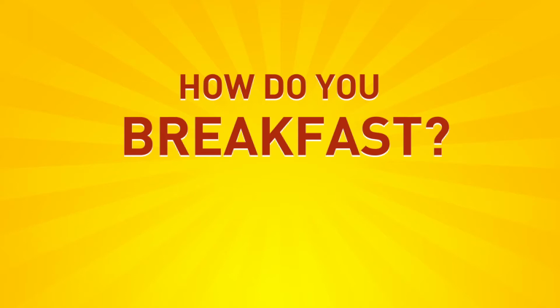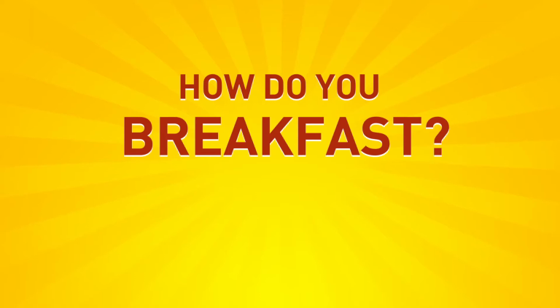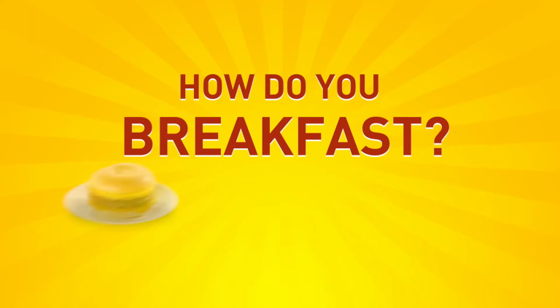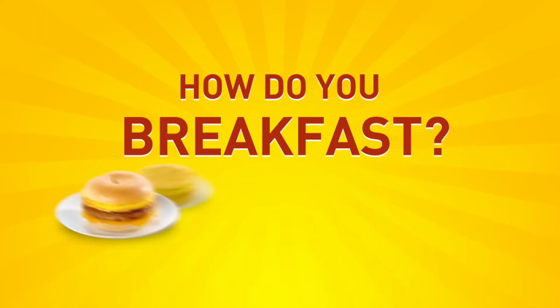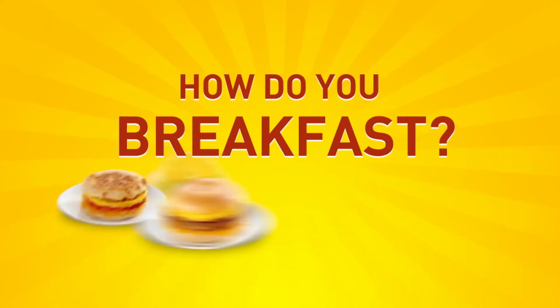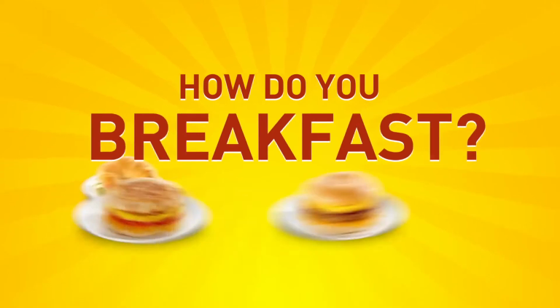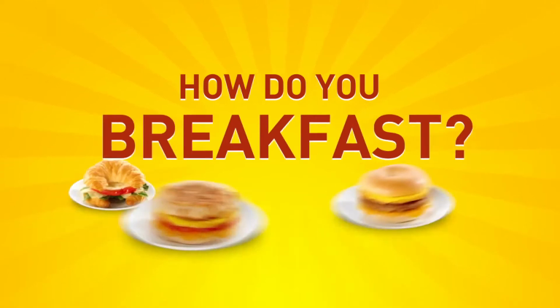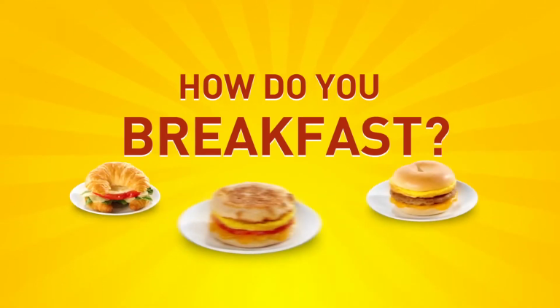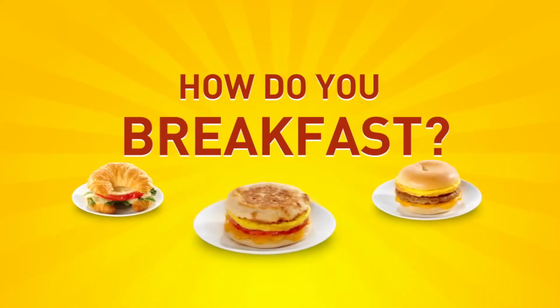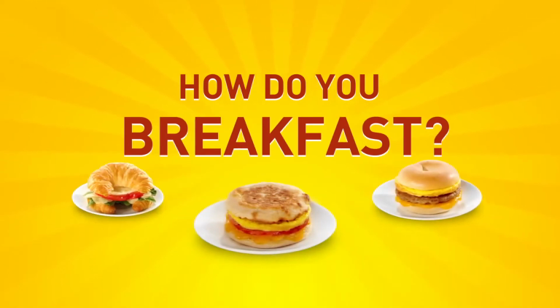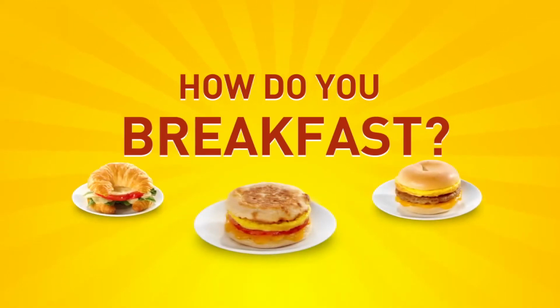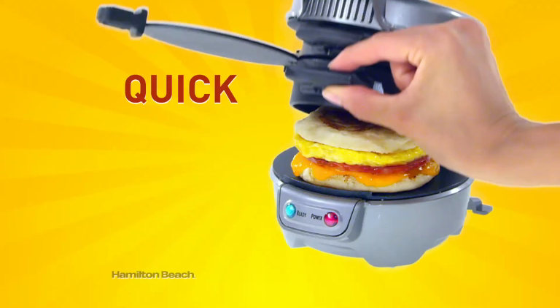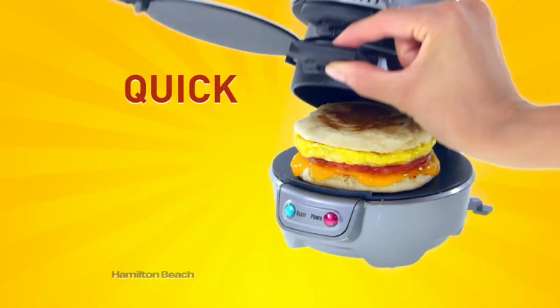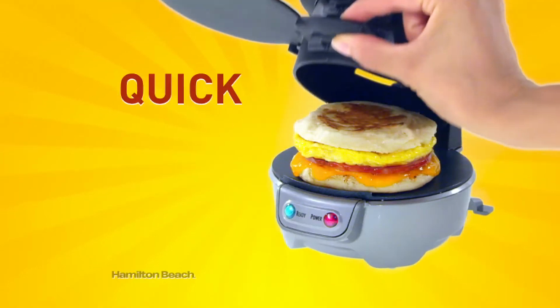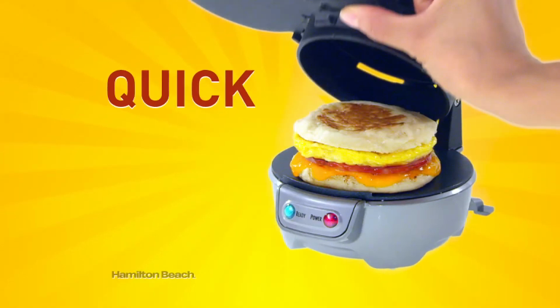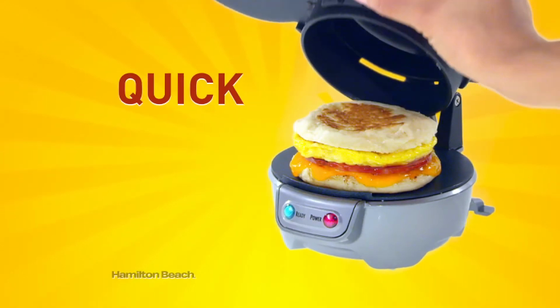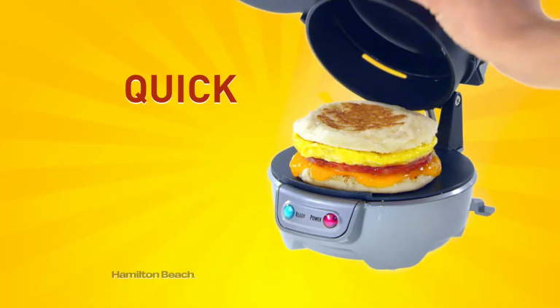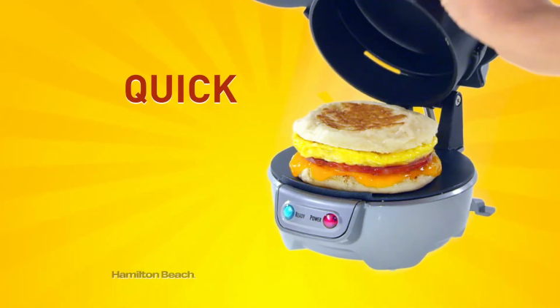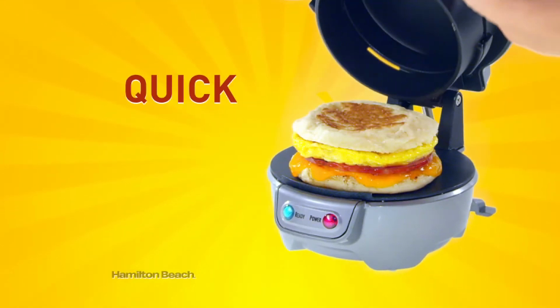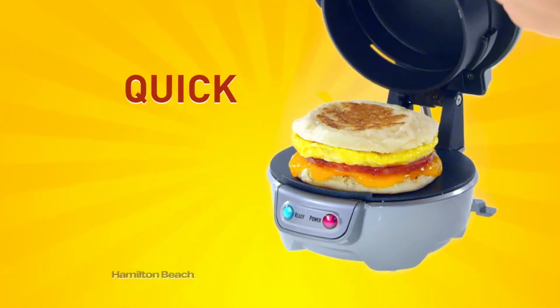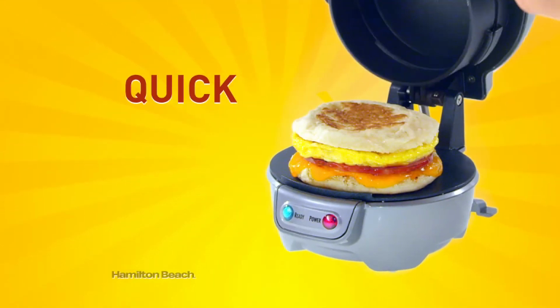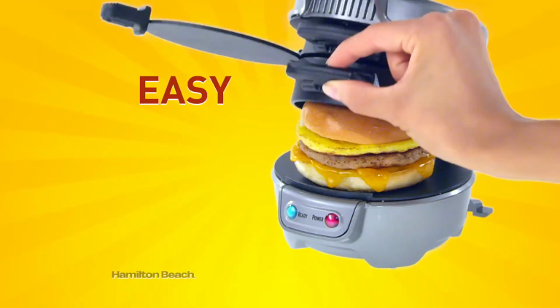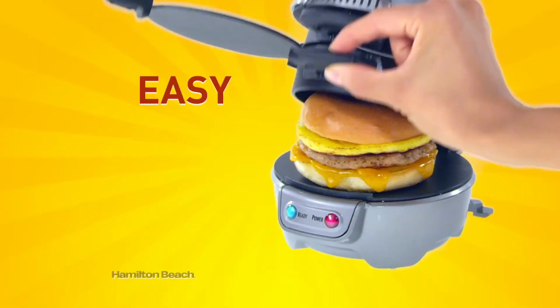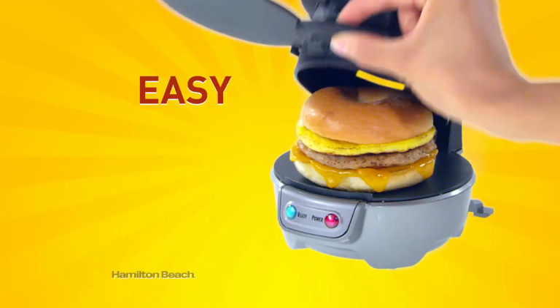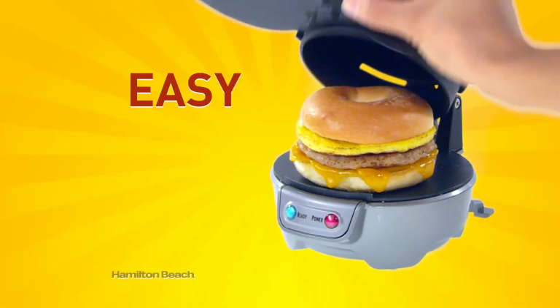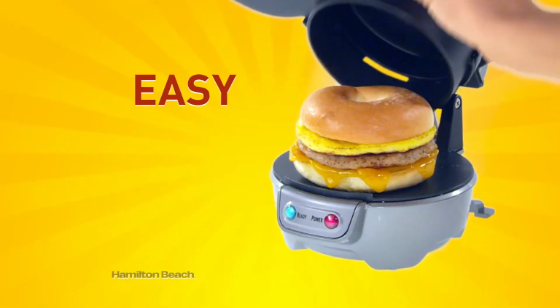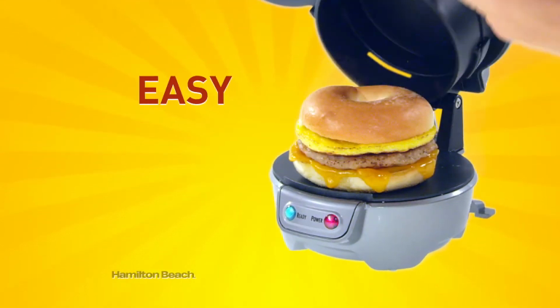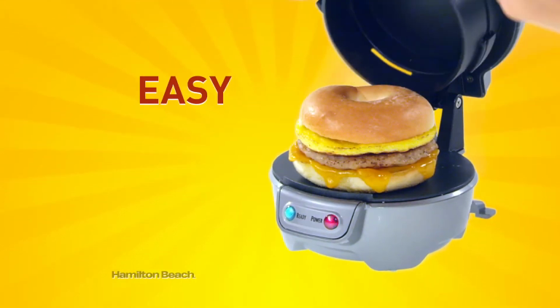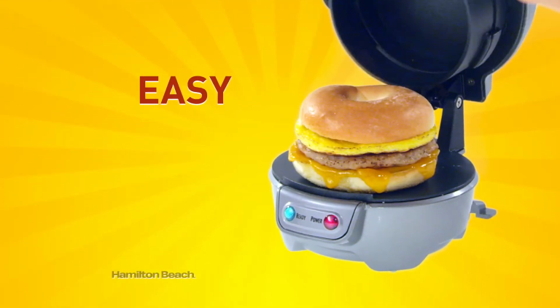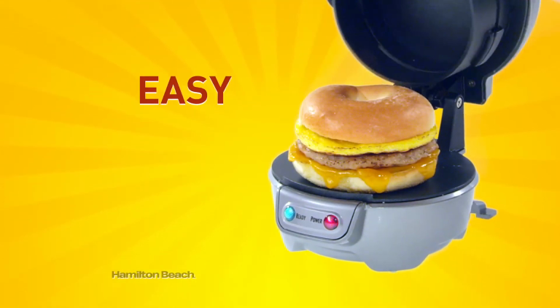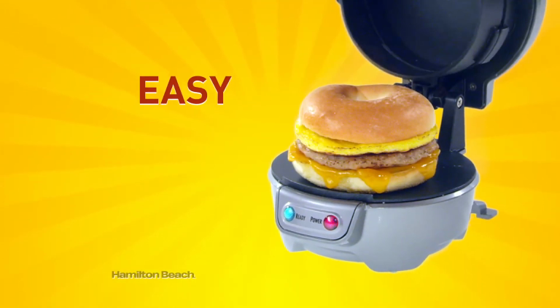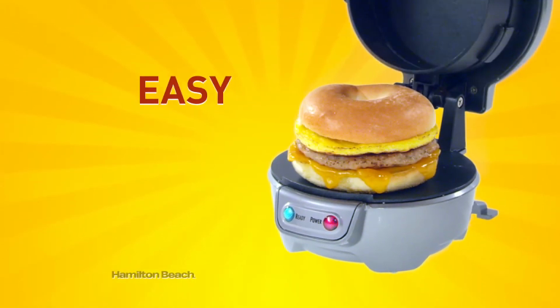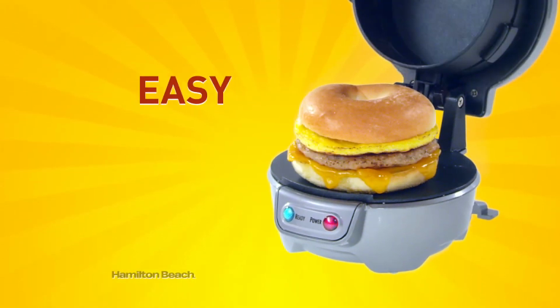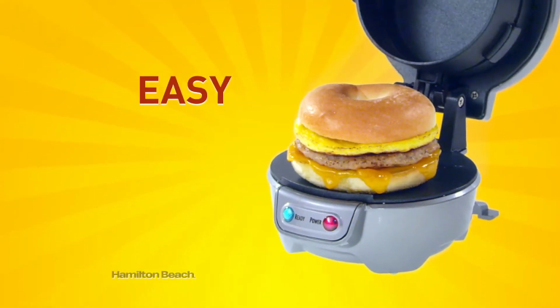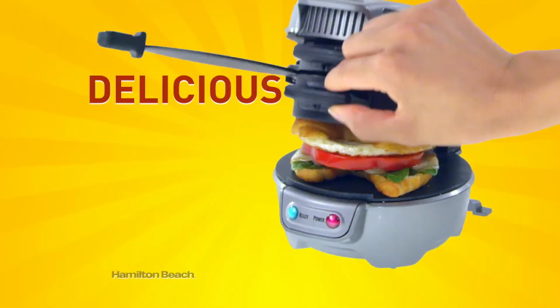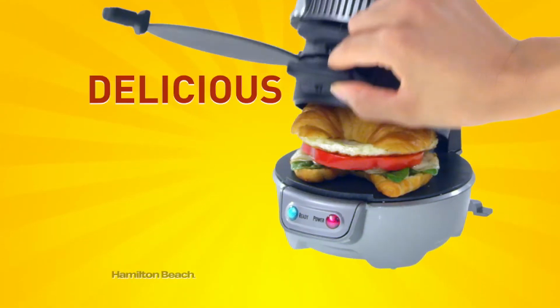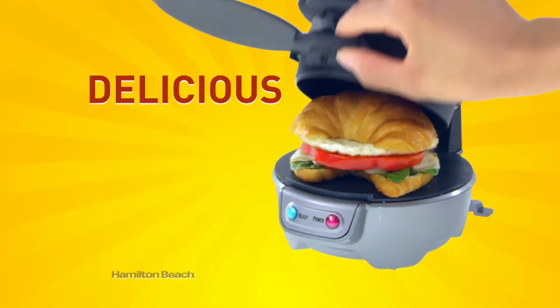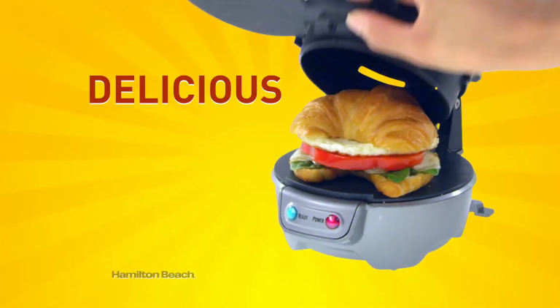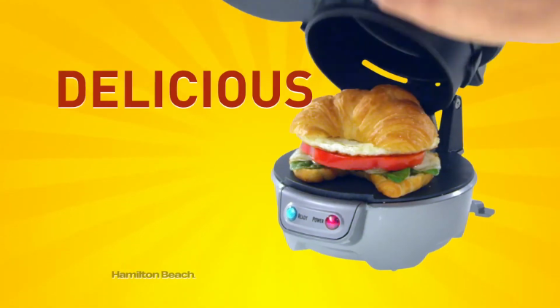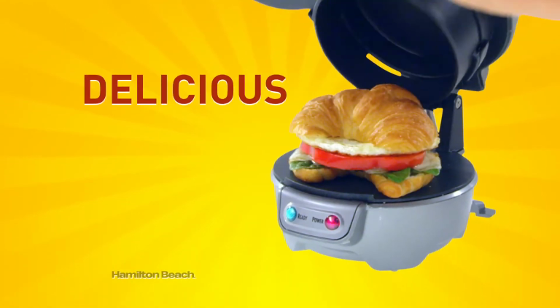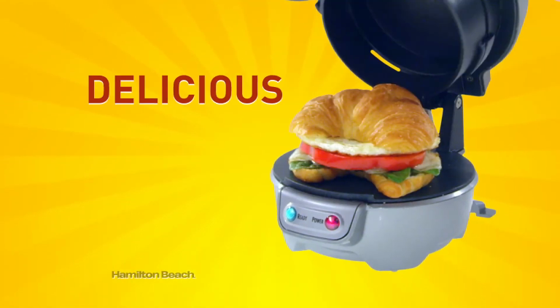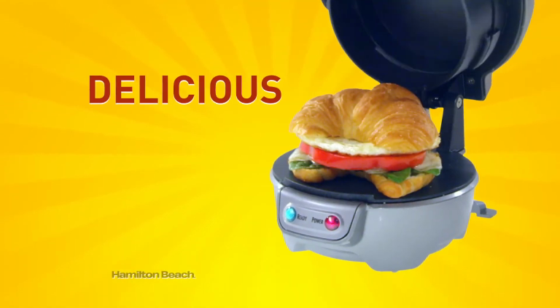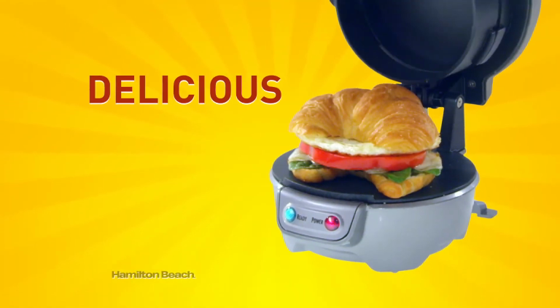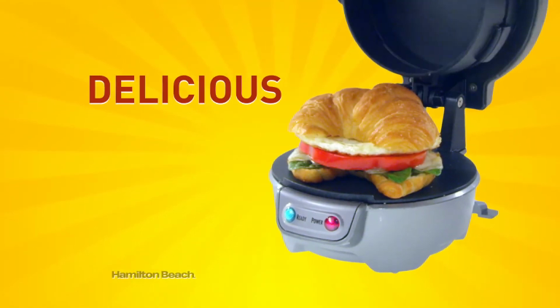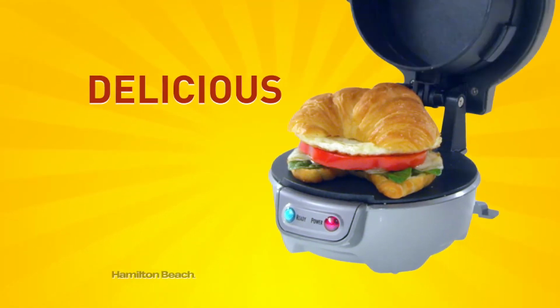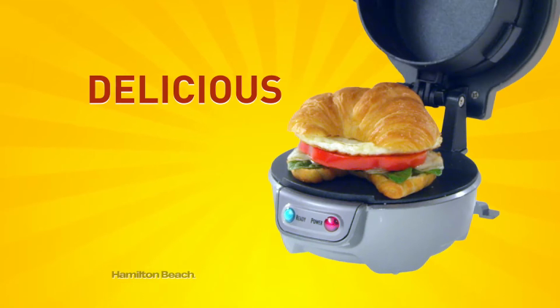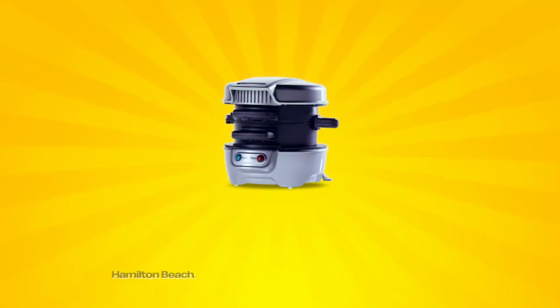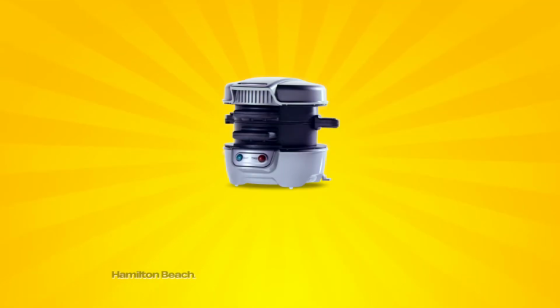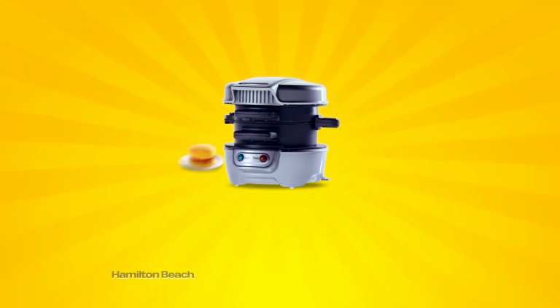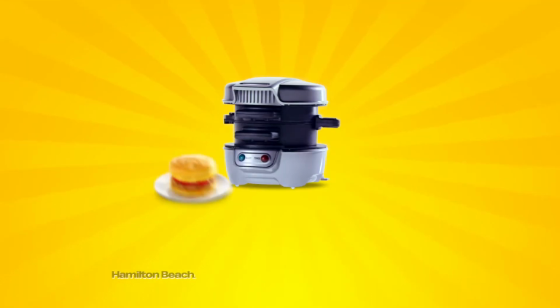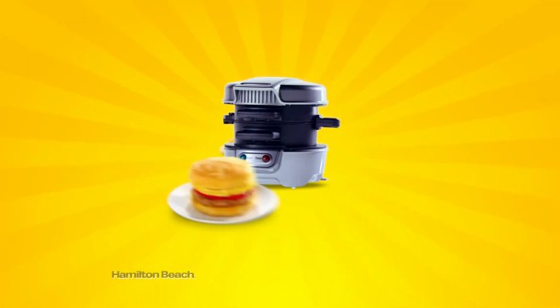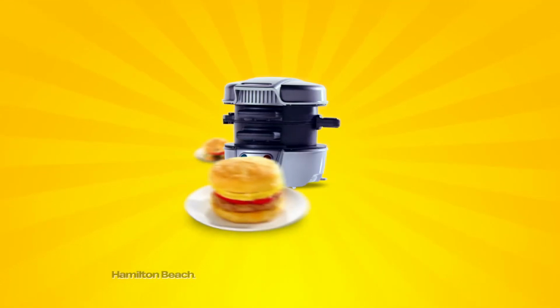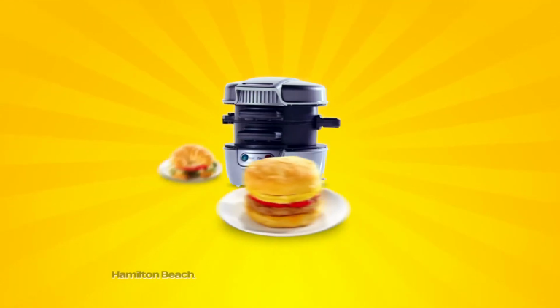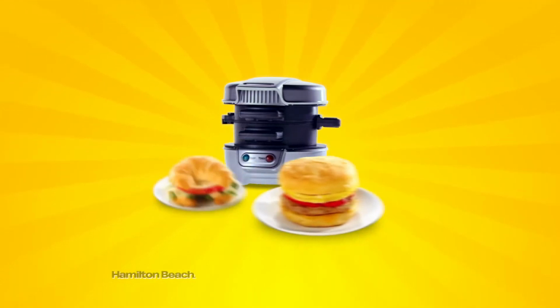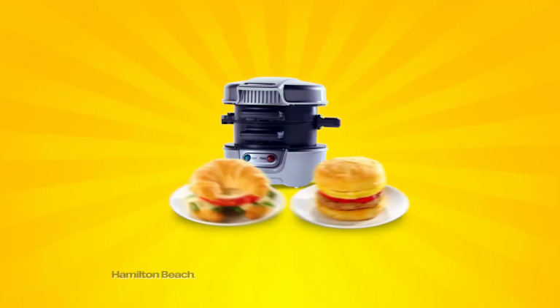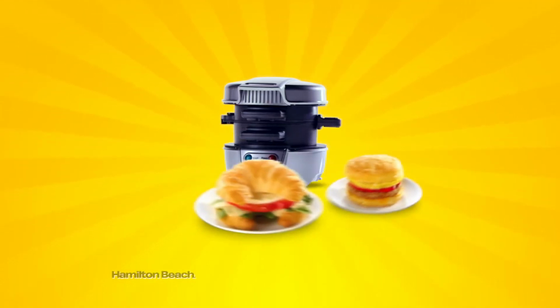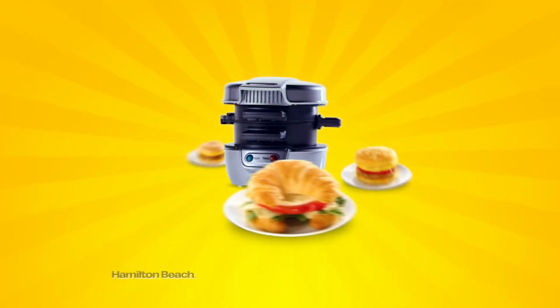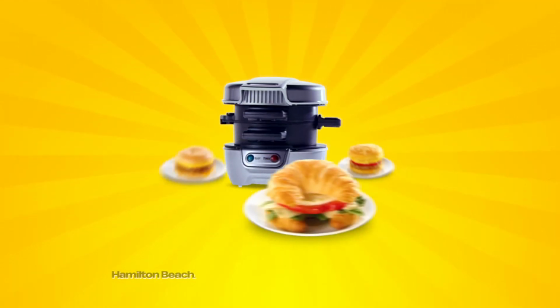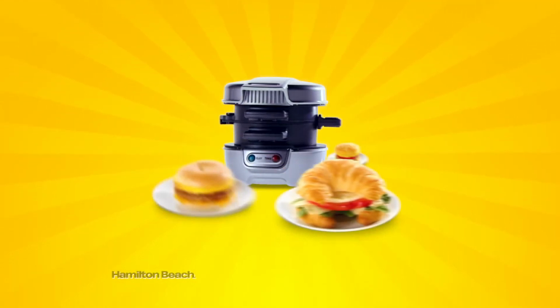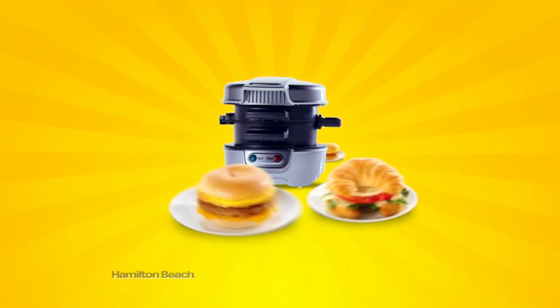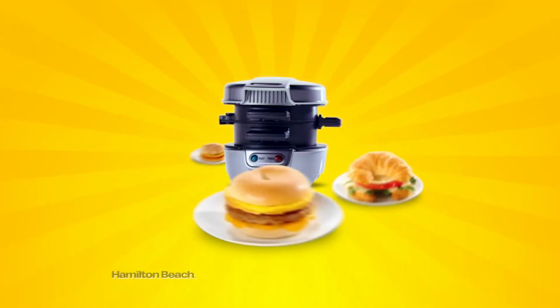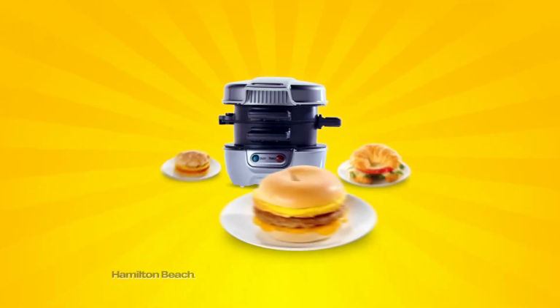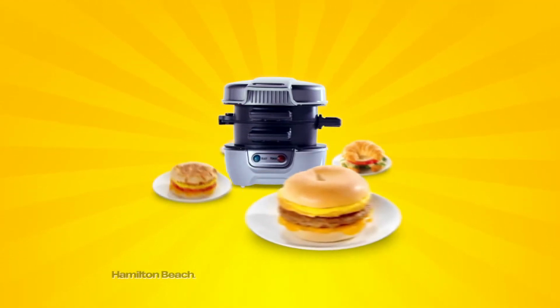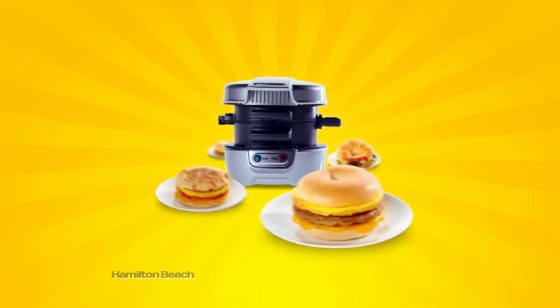How do you breakfast? Breakfast quick, breakfast easy, breakfast delicious with the Hamilton Beach Breakfast Sandwich Maker.